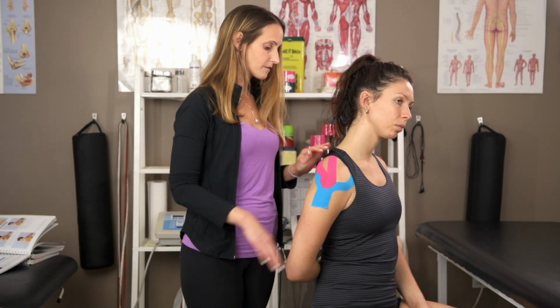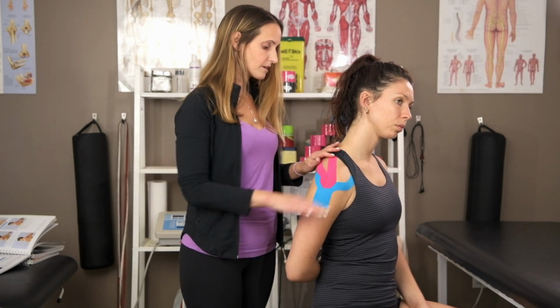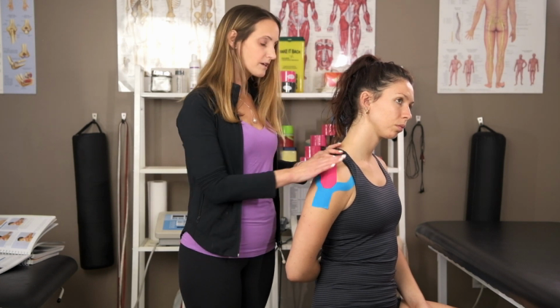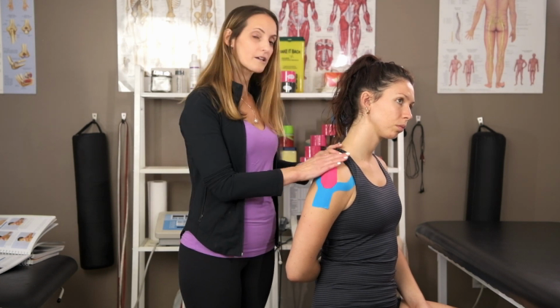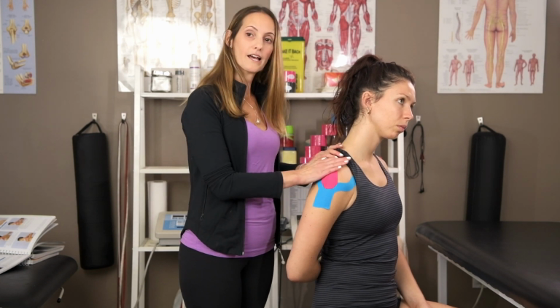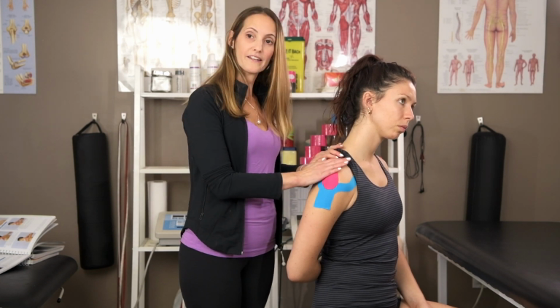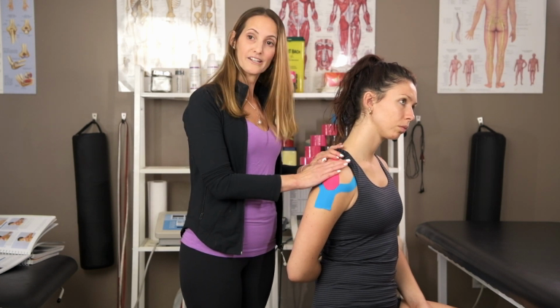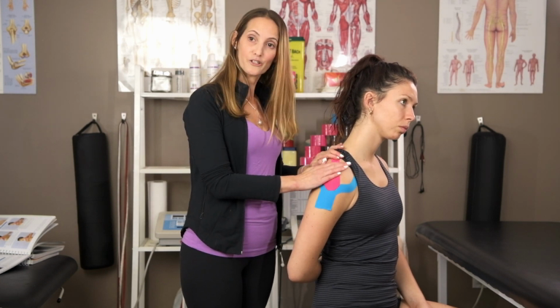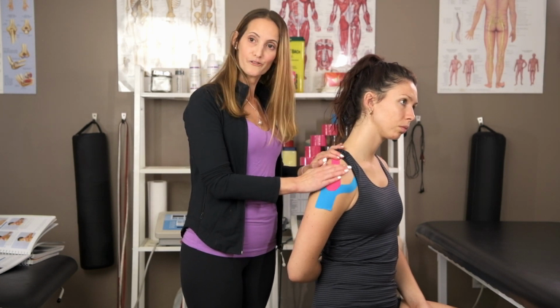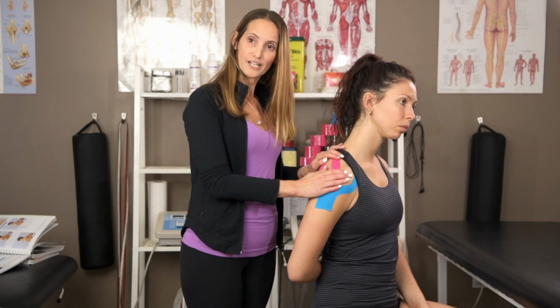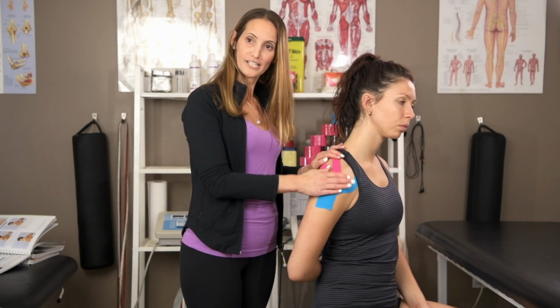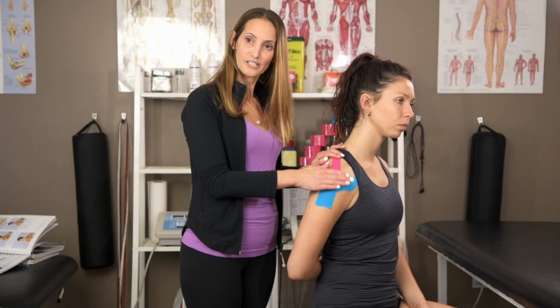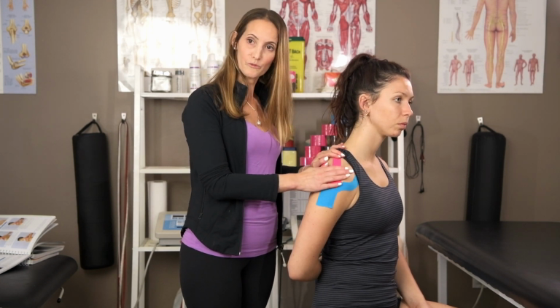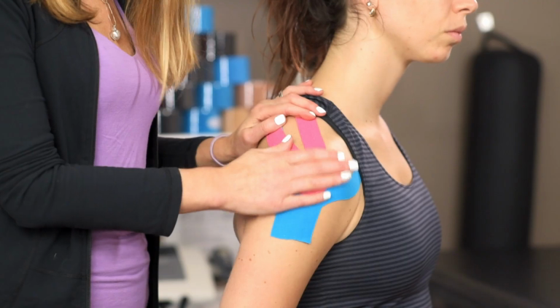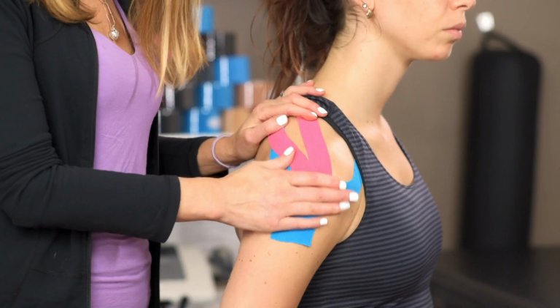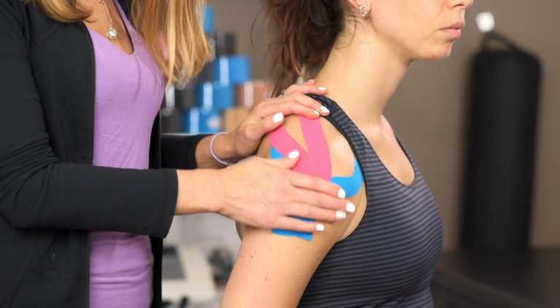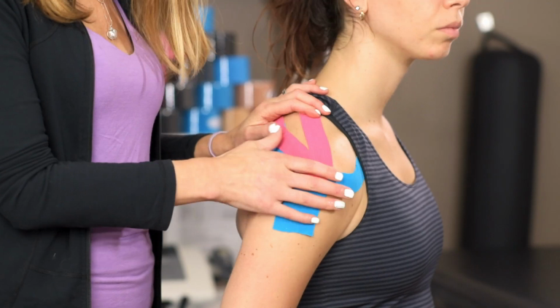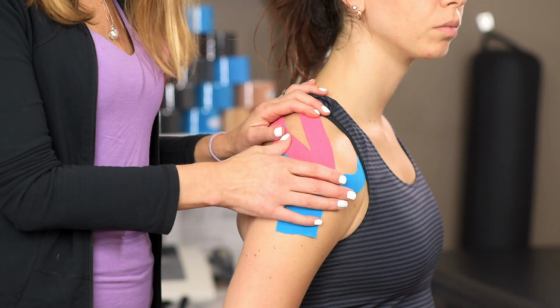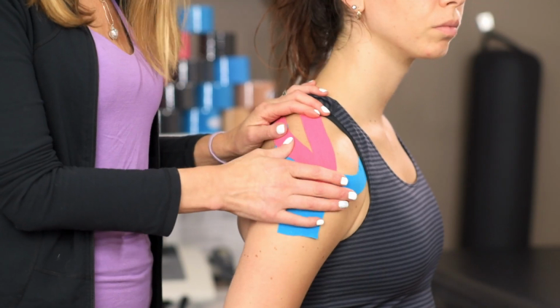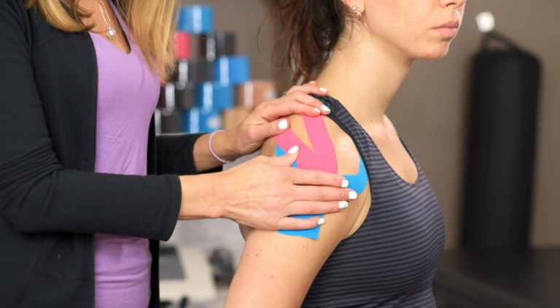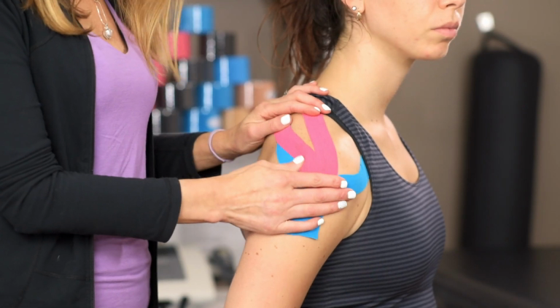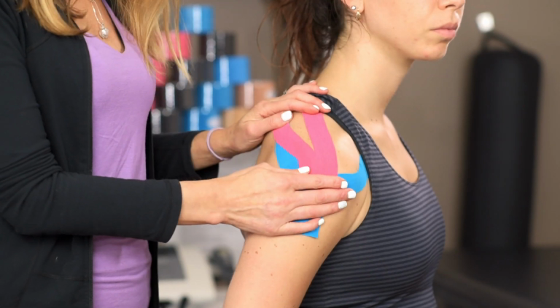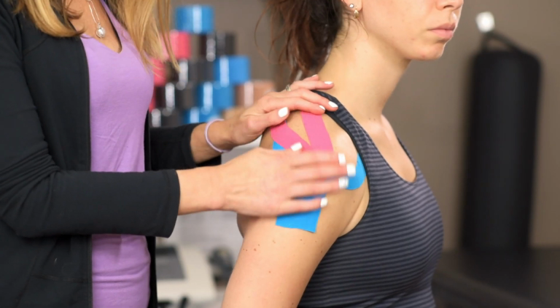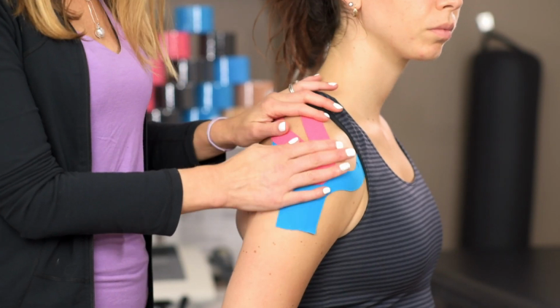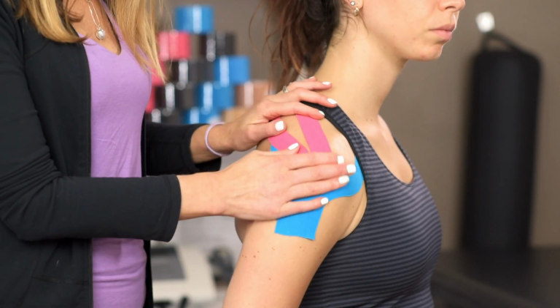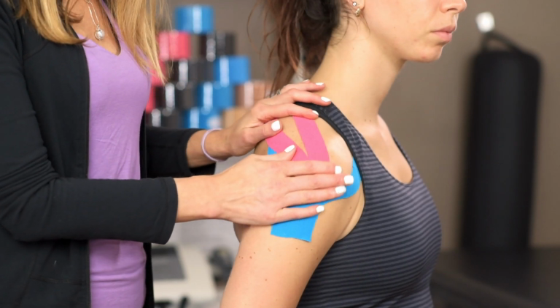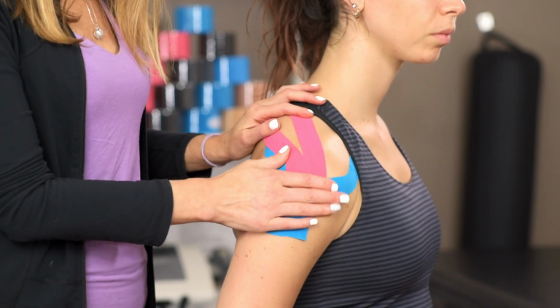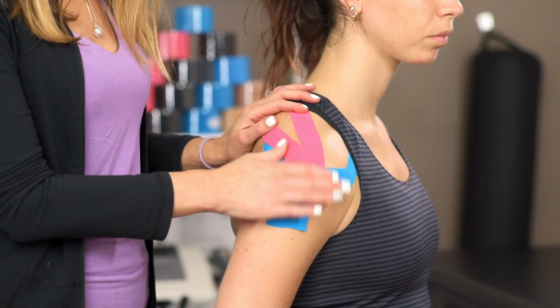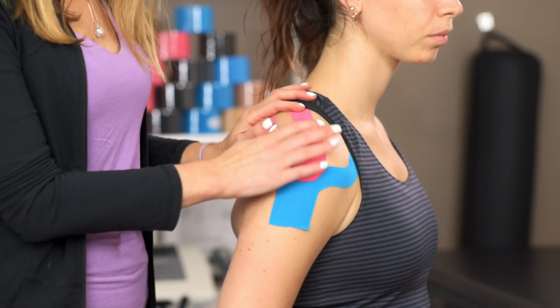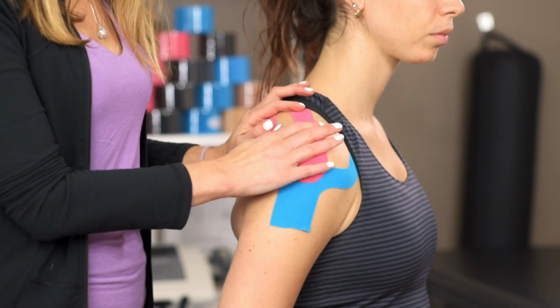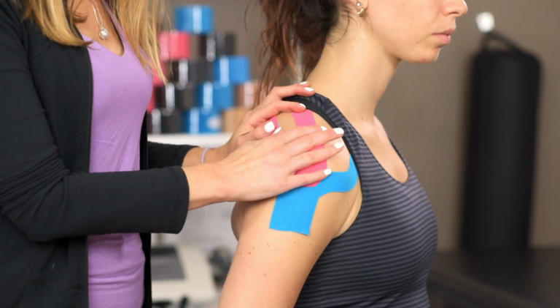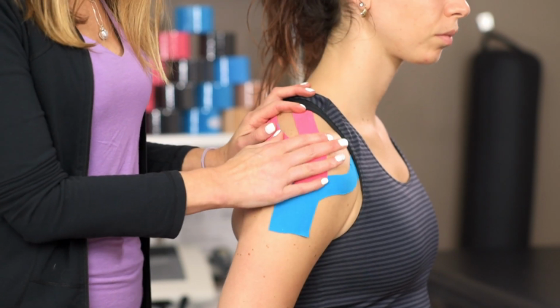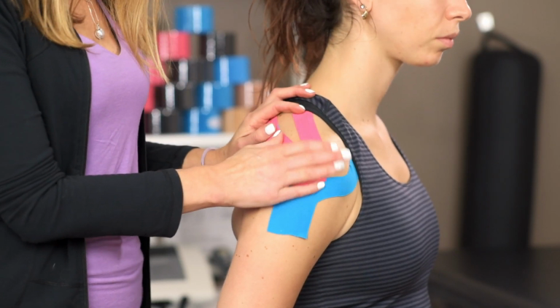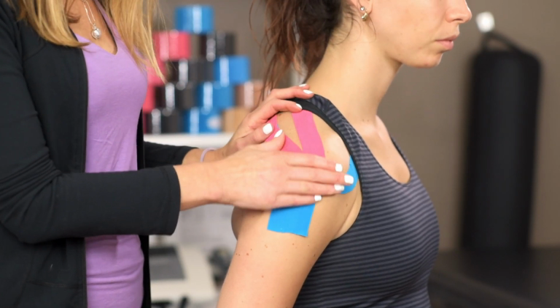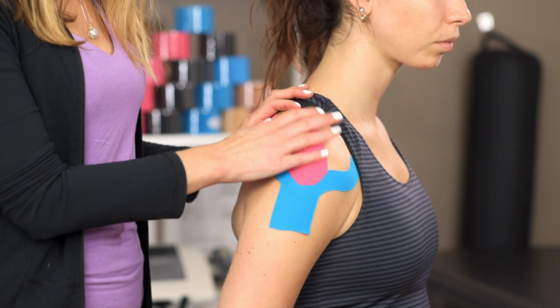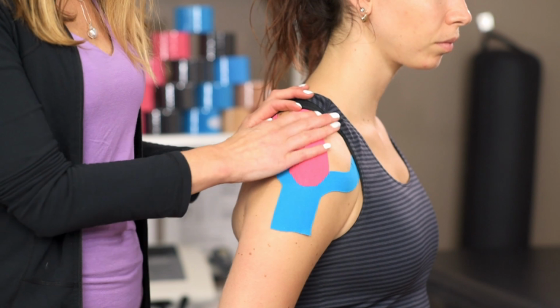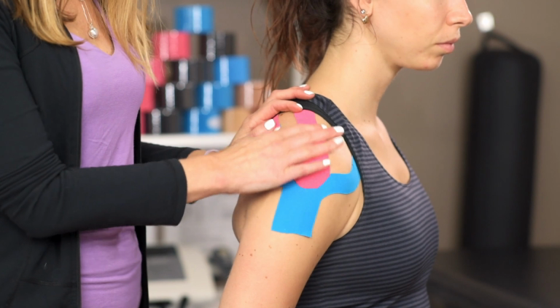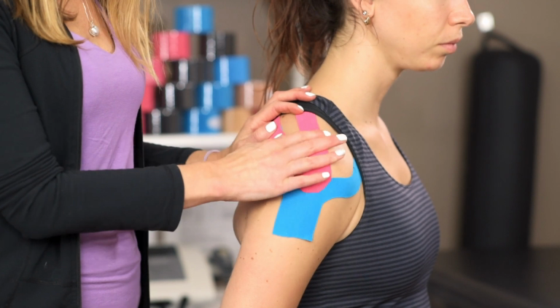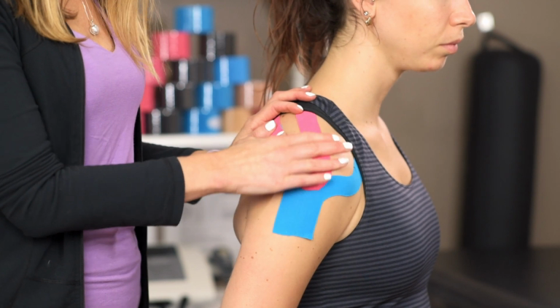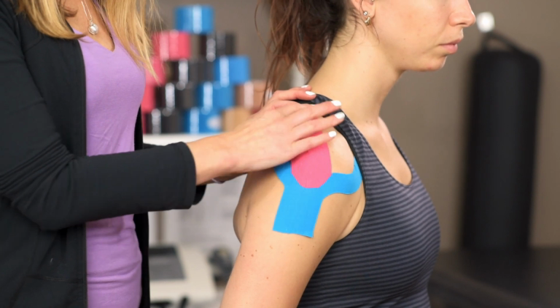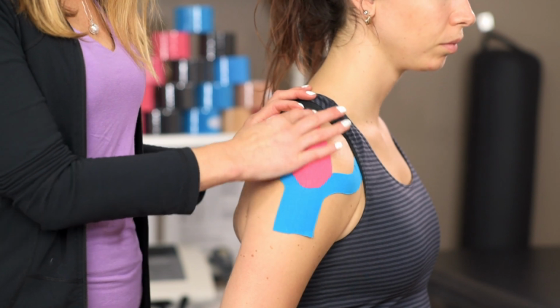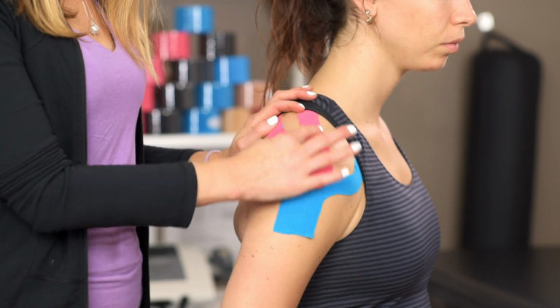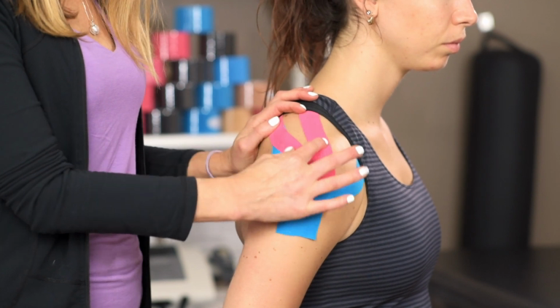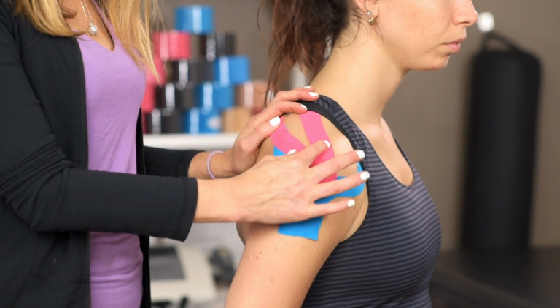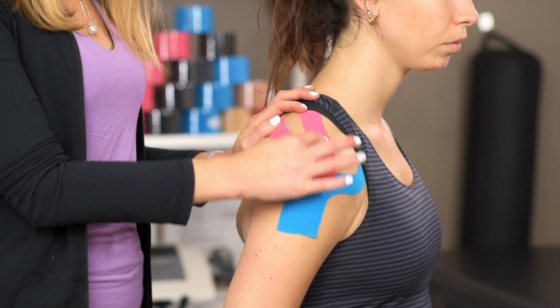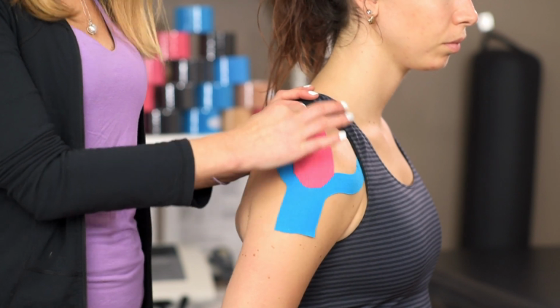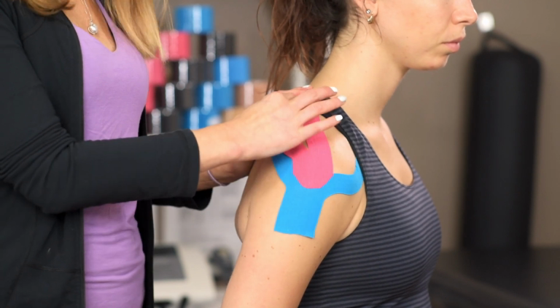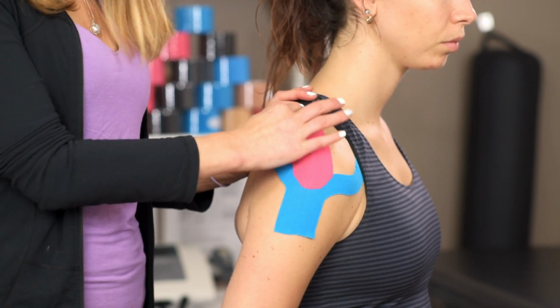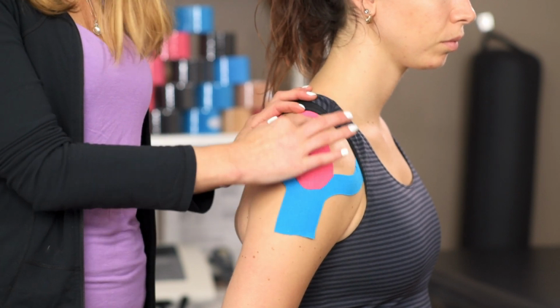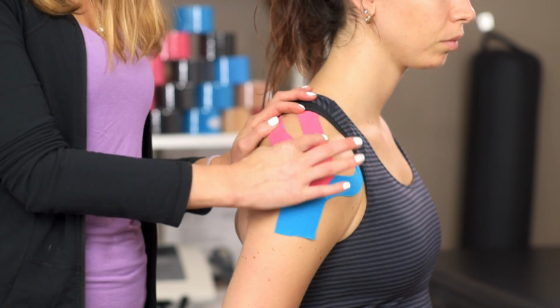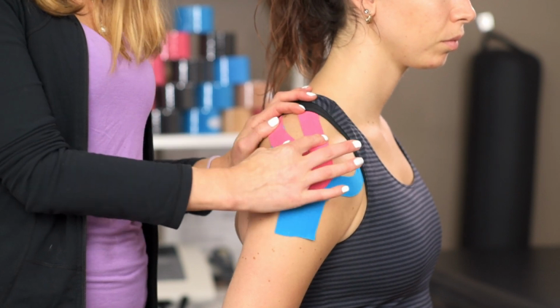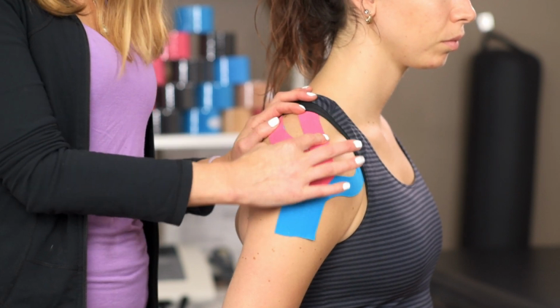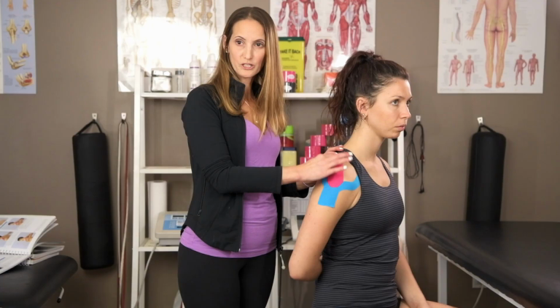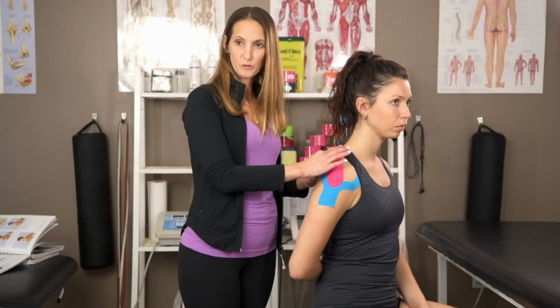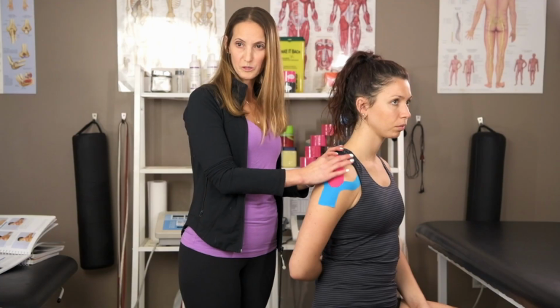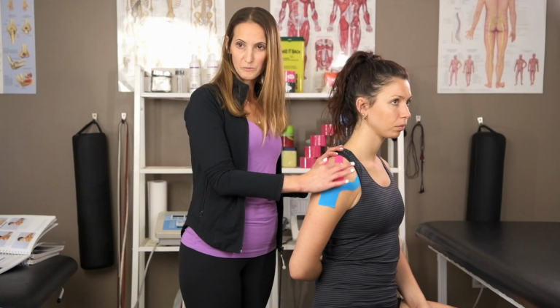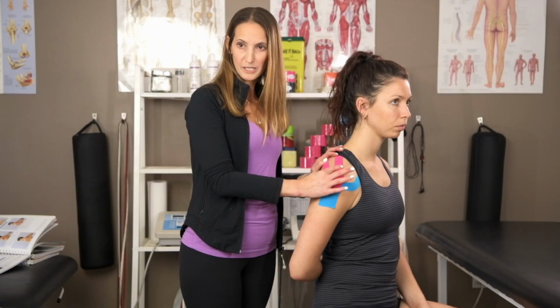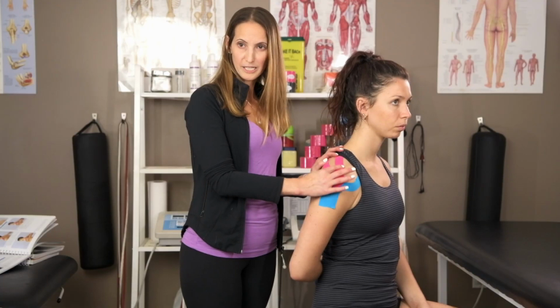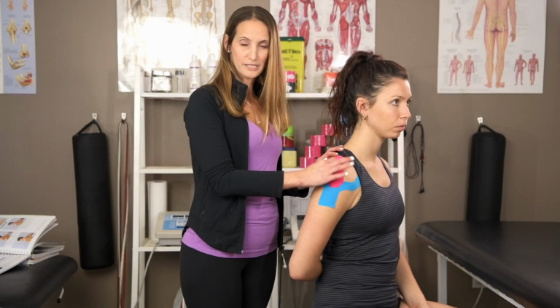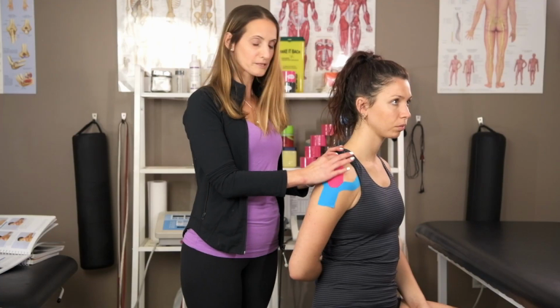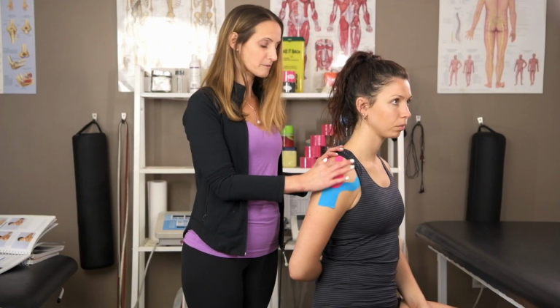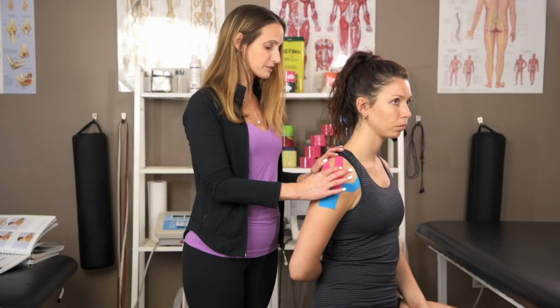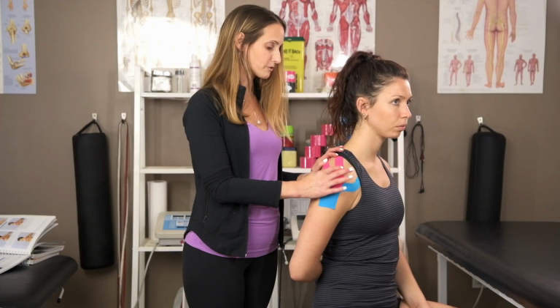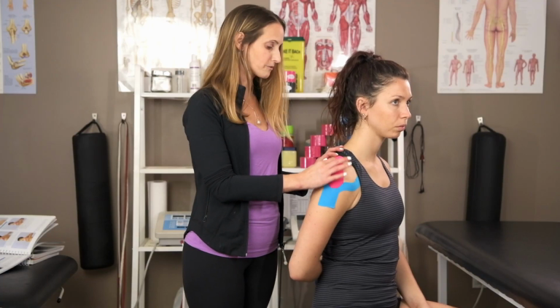Don't forget to rub once you've adhered it. The tape should surround that supraspinatus muscle.